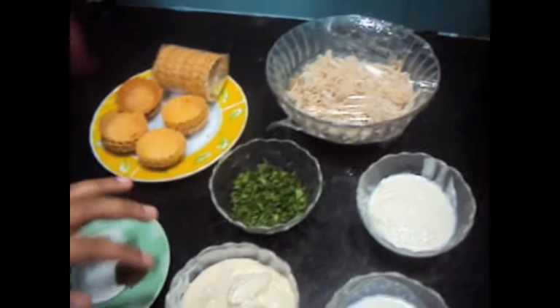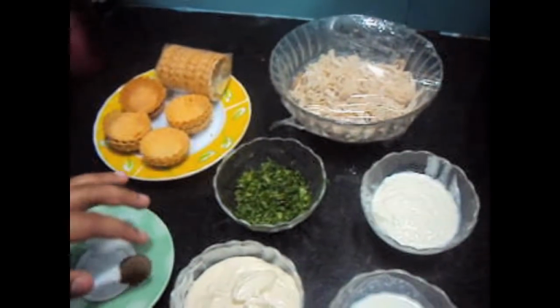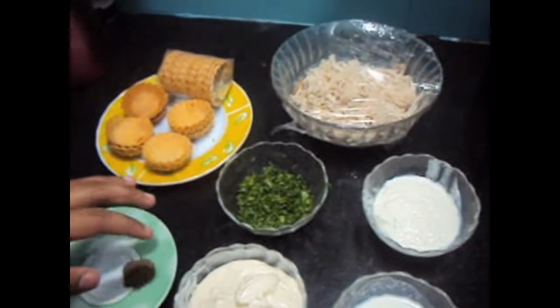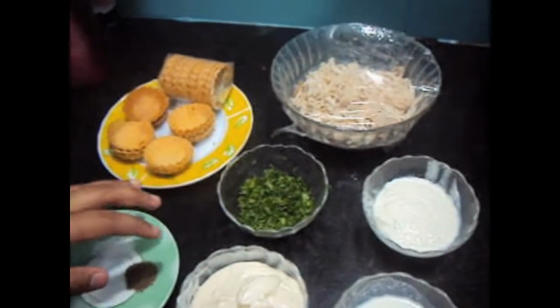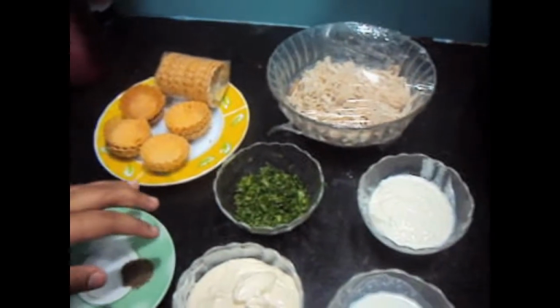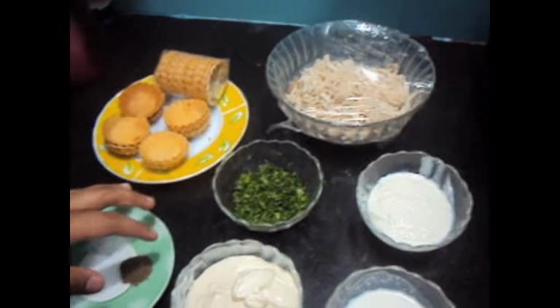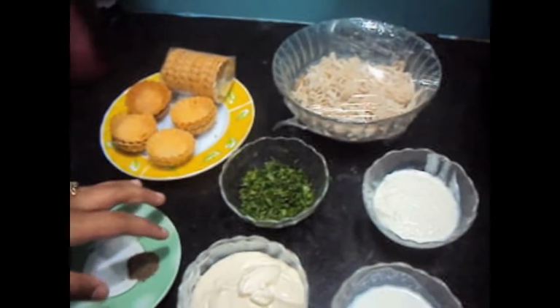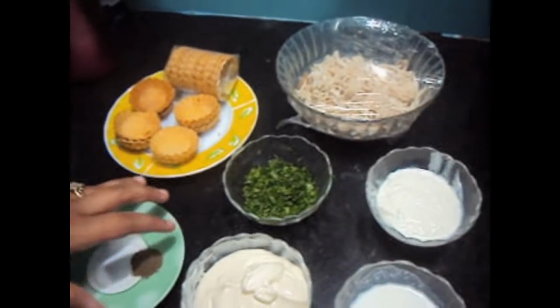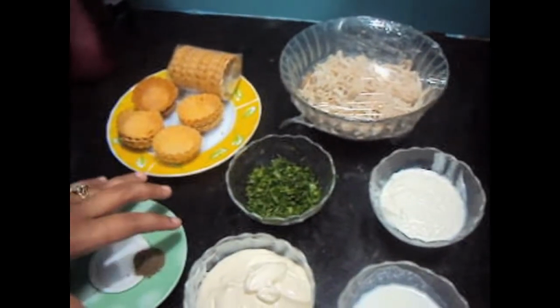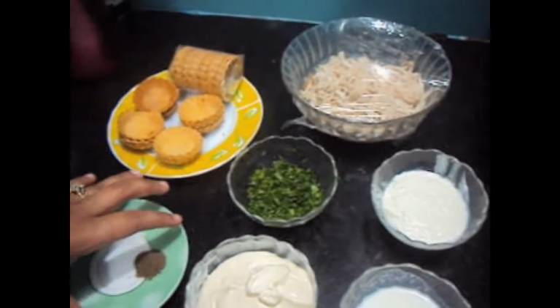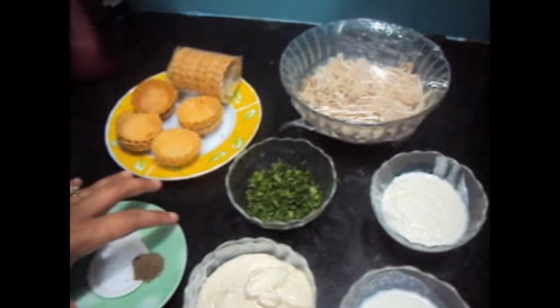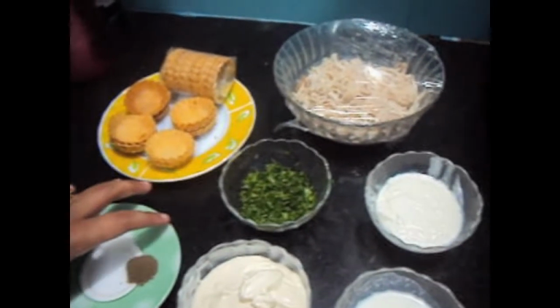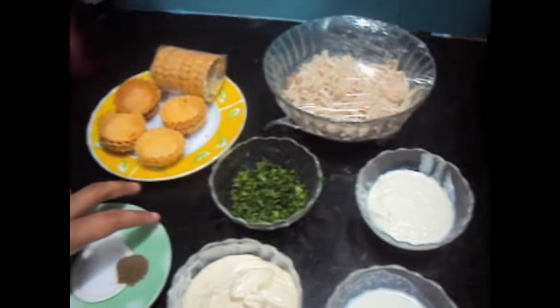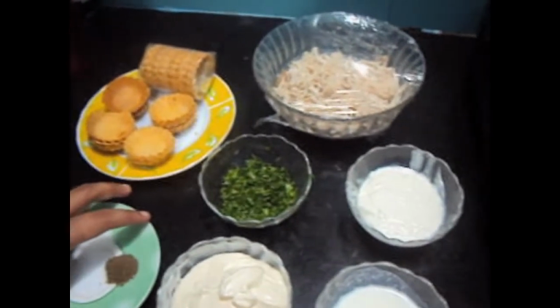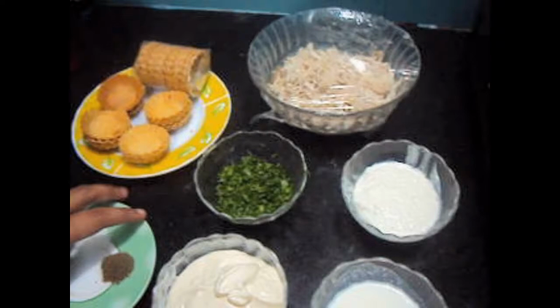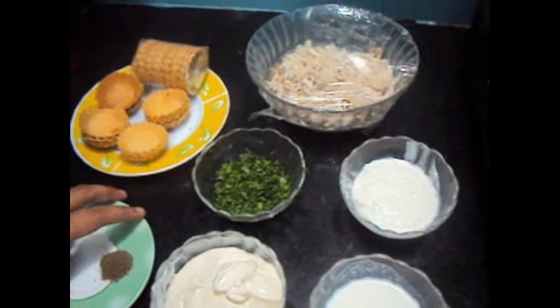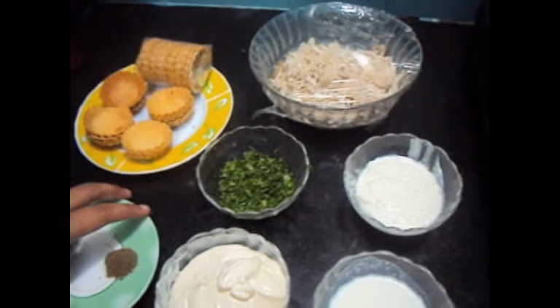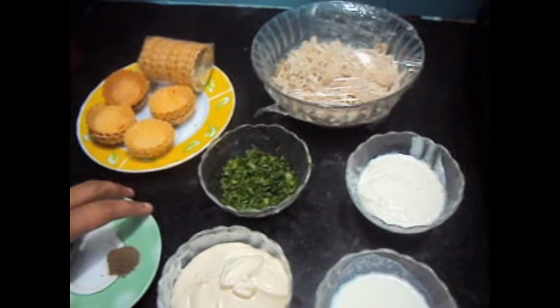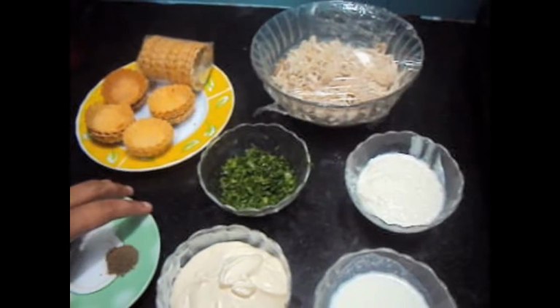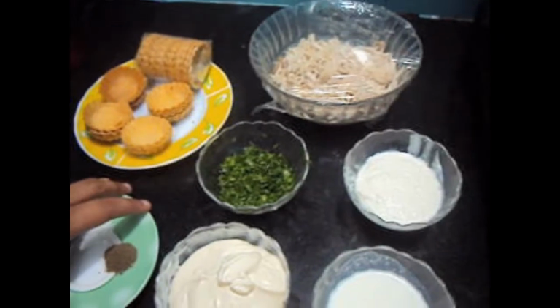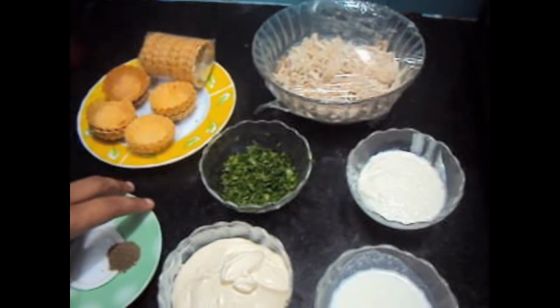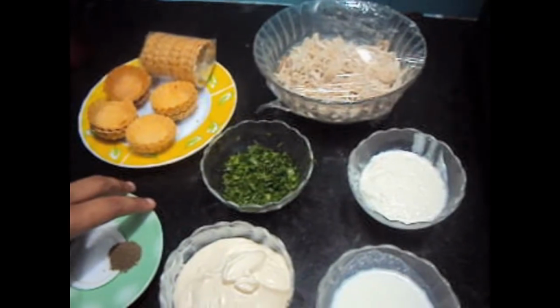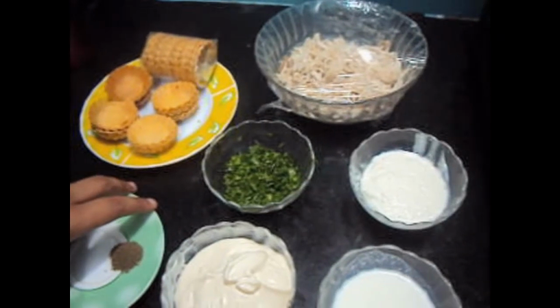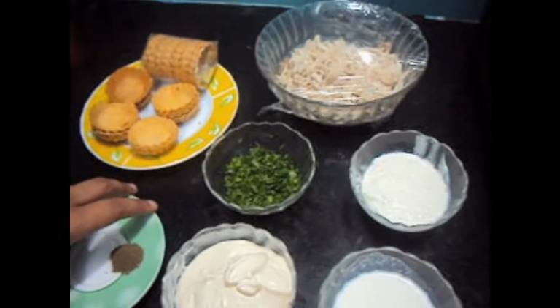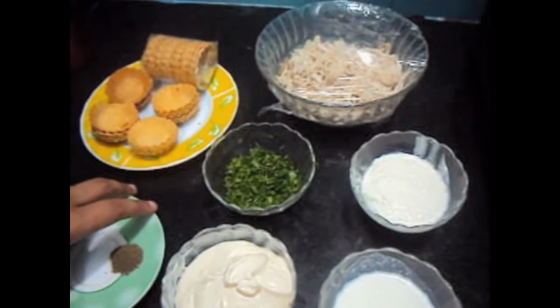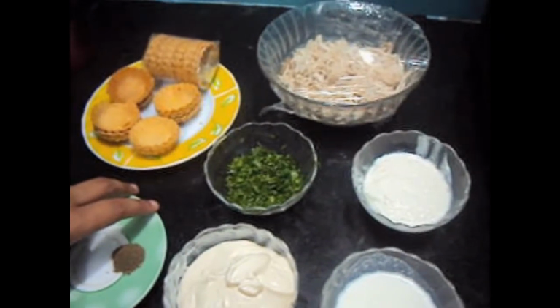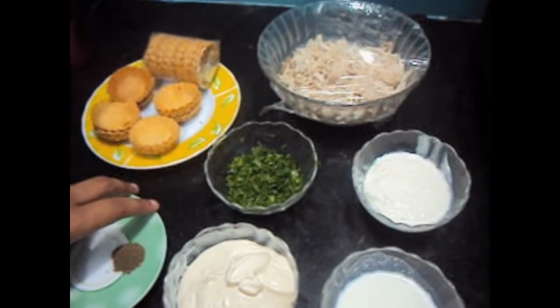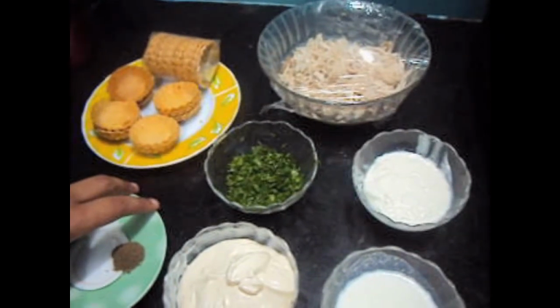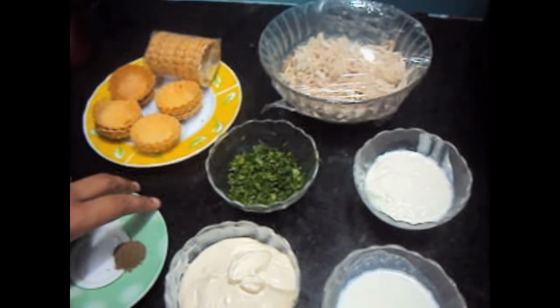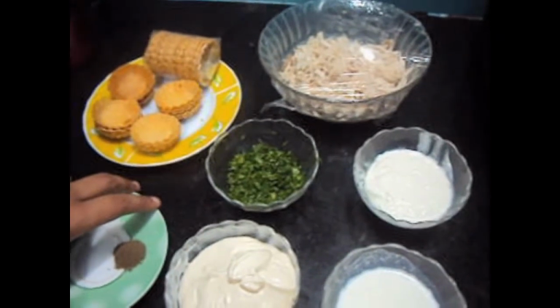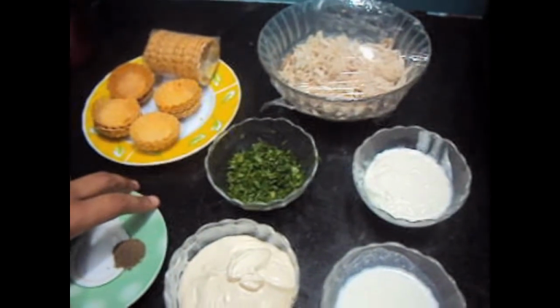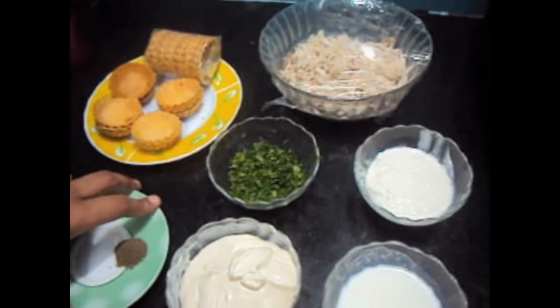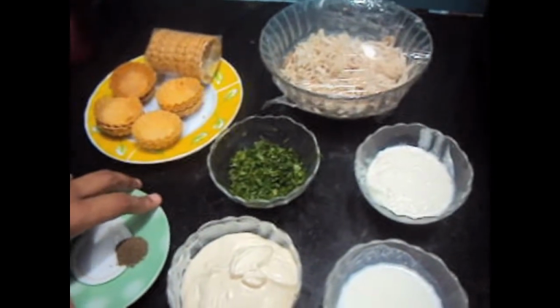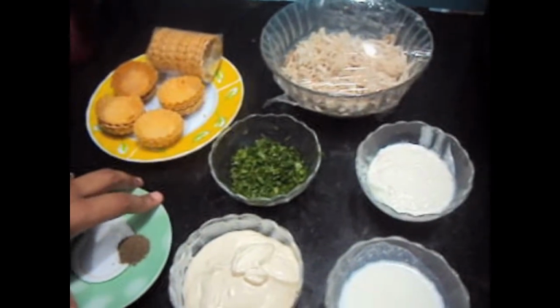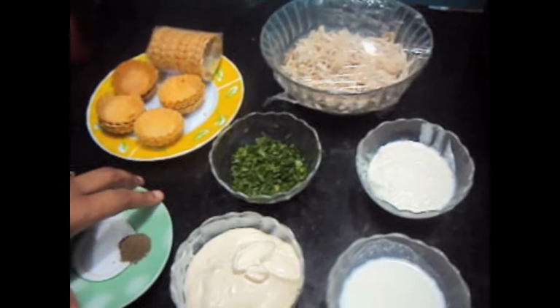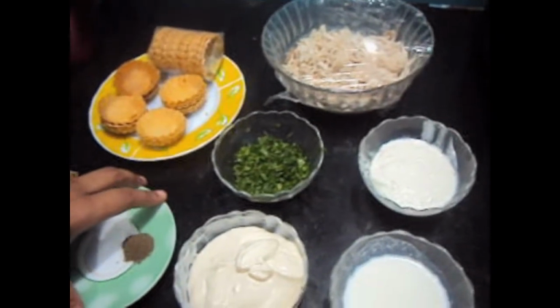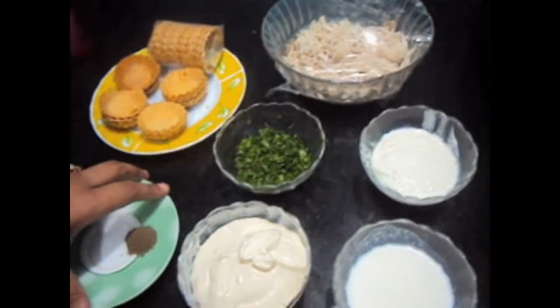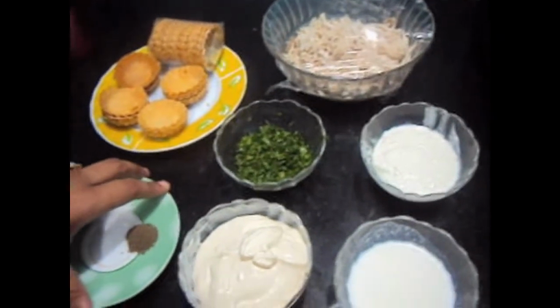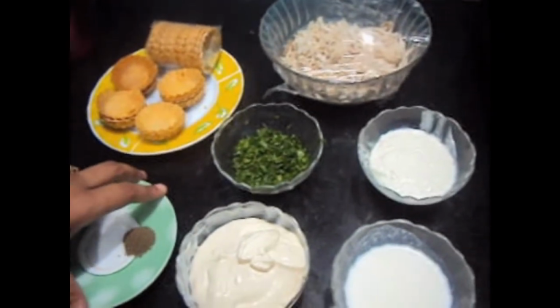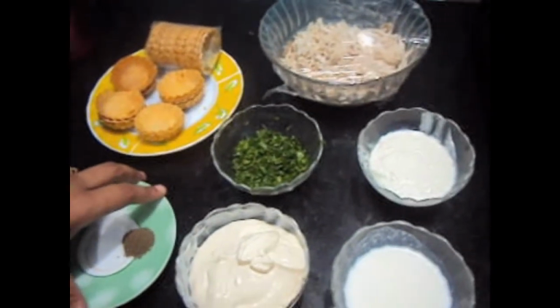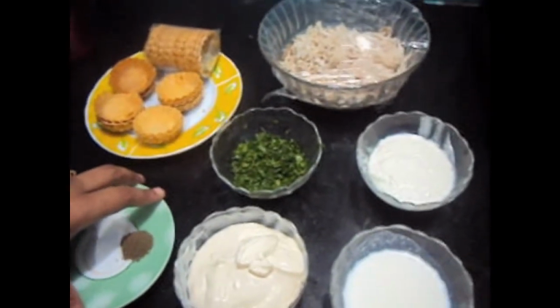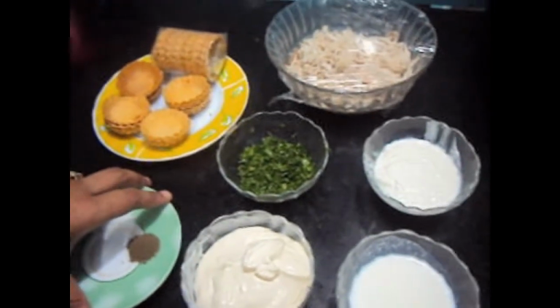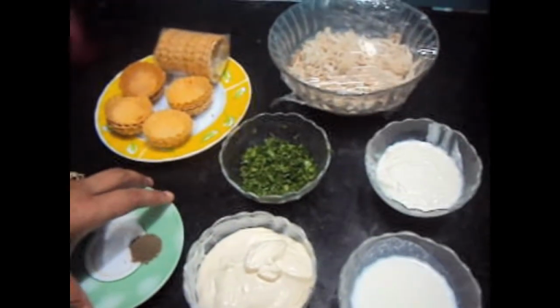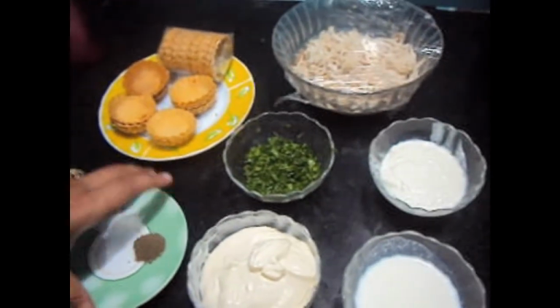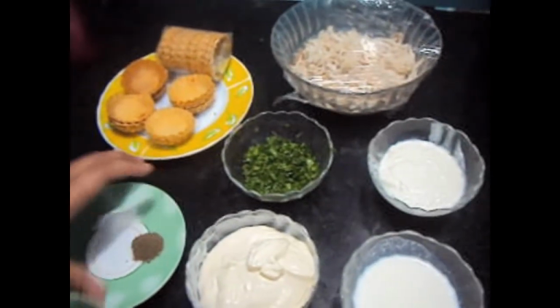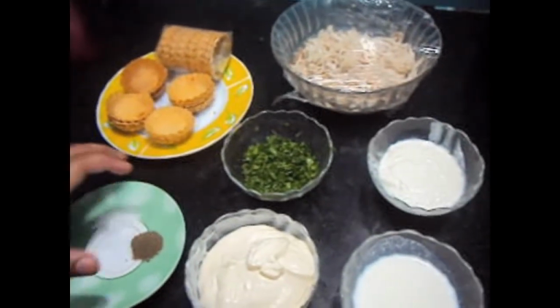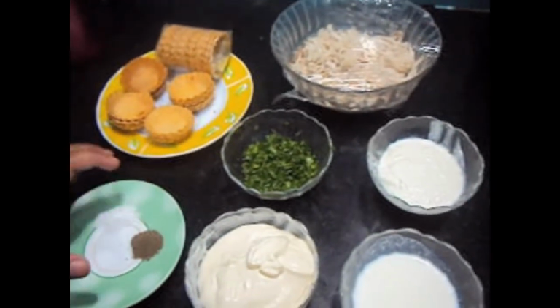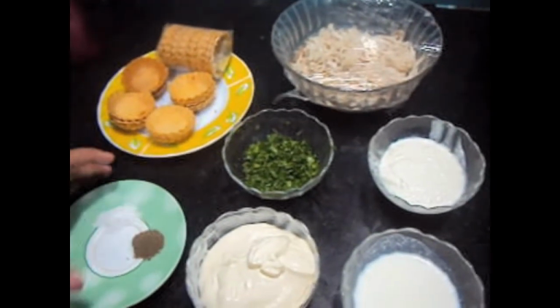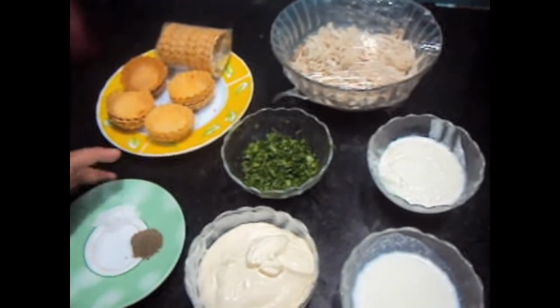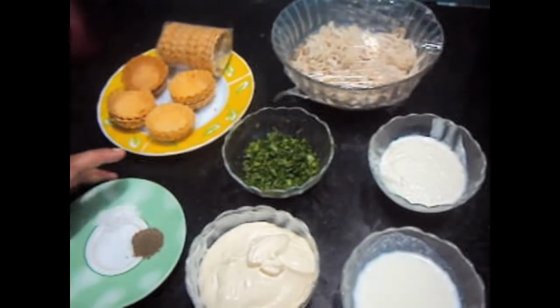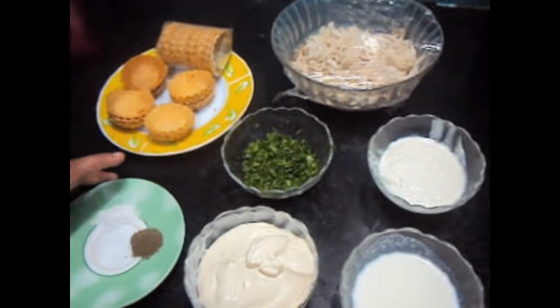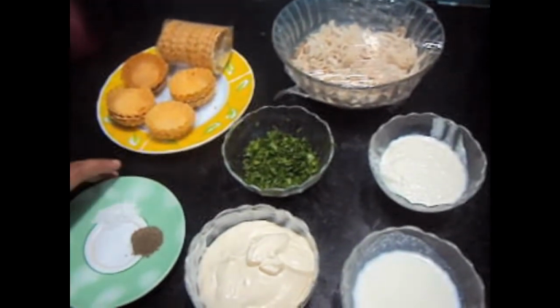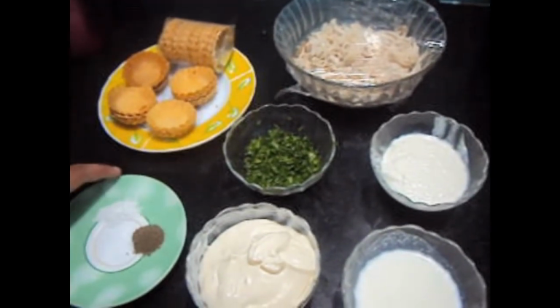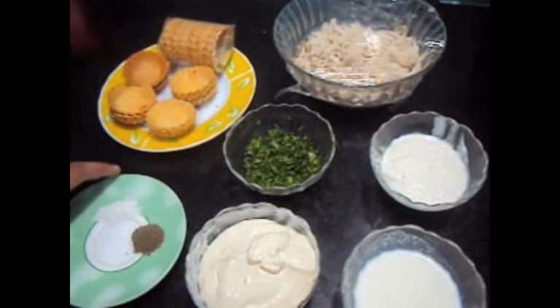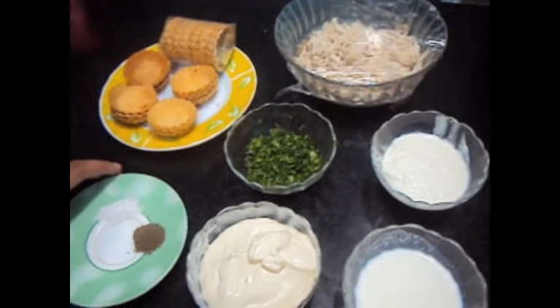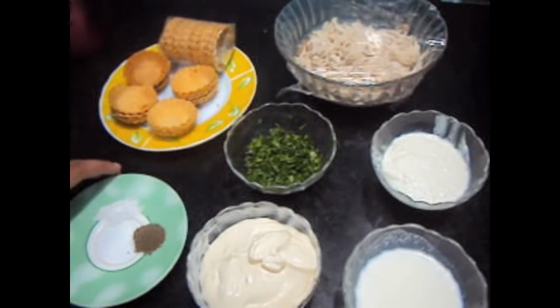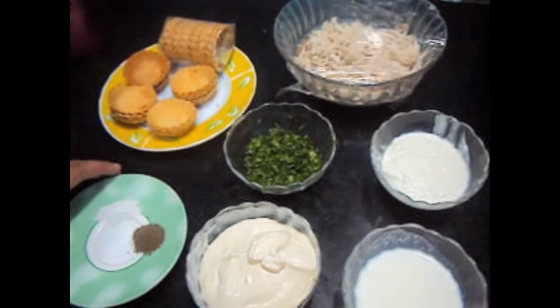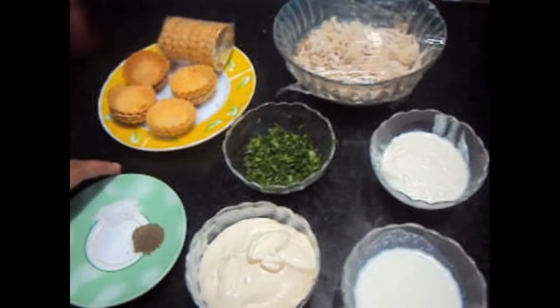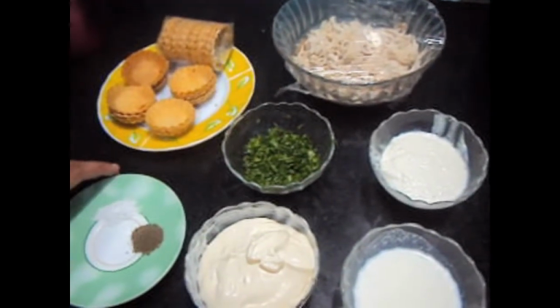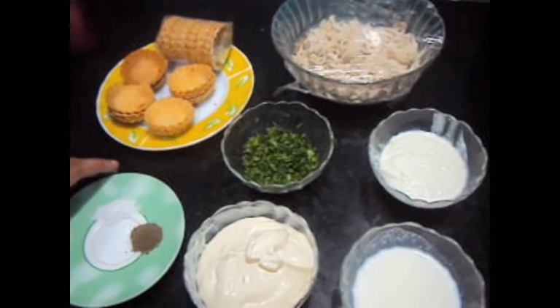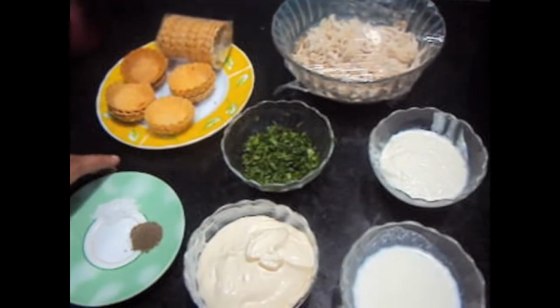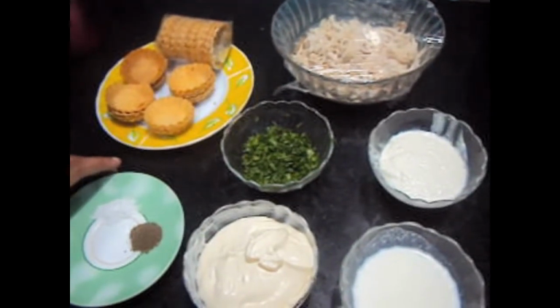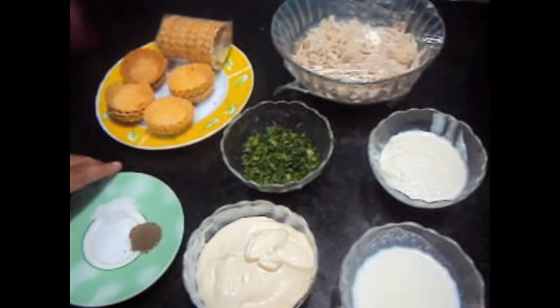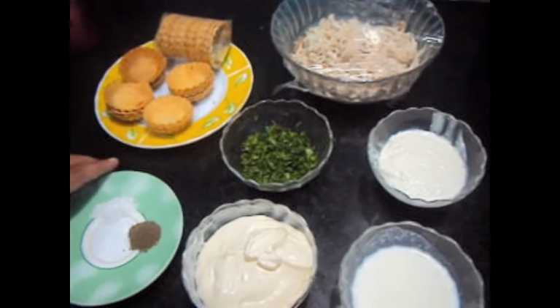Hello friends, welcome to my channel Shifa's Kitchen. Today I'm going to show you how to make chicken tart.